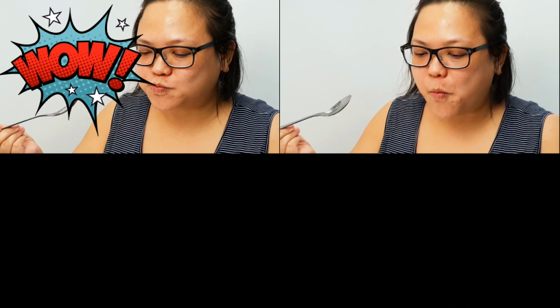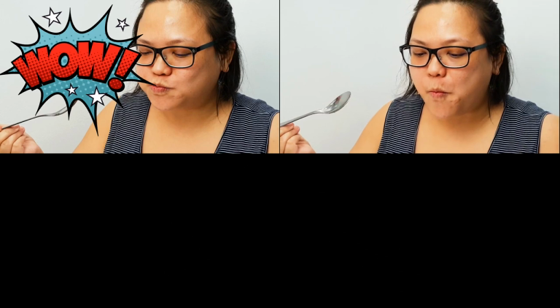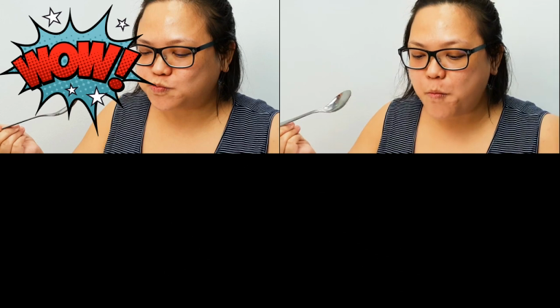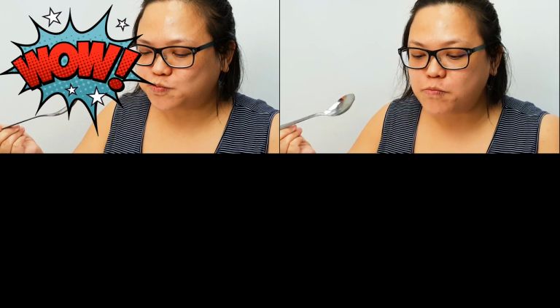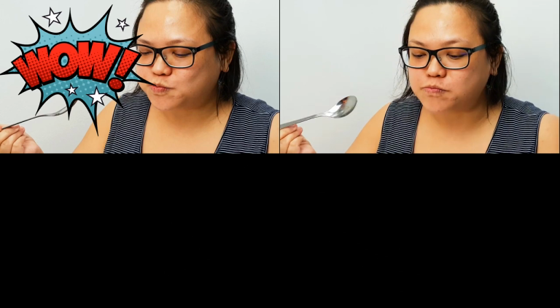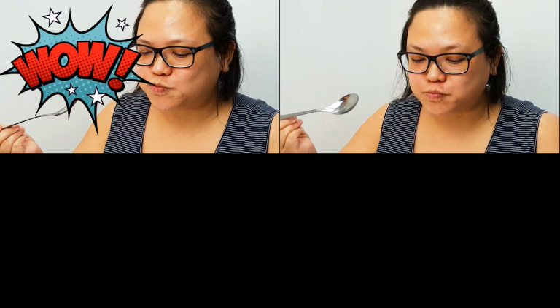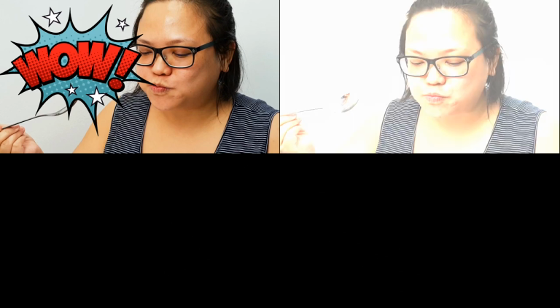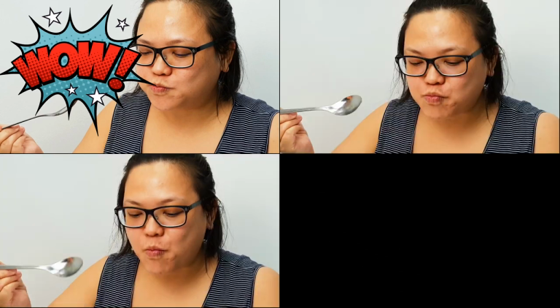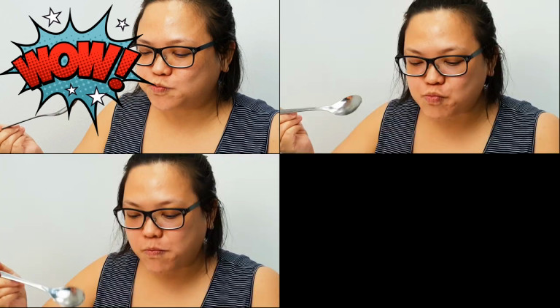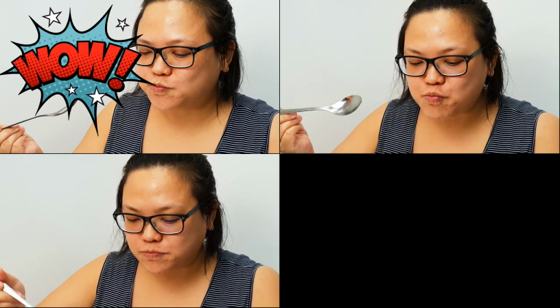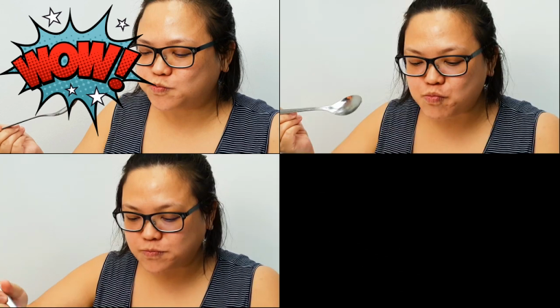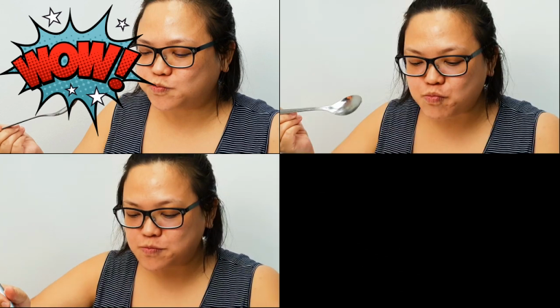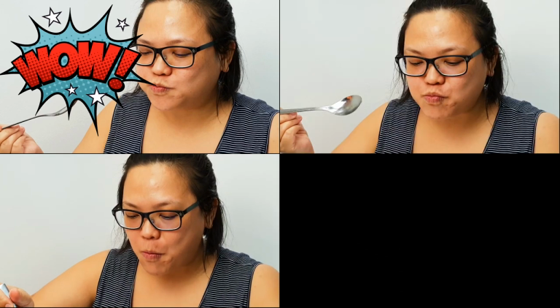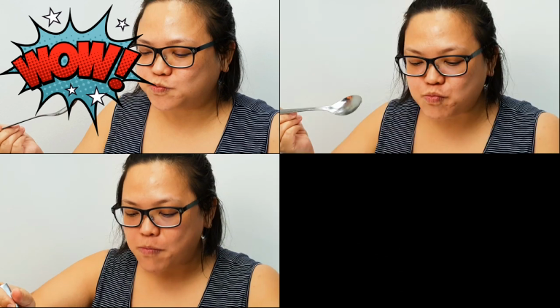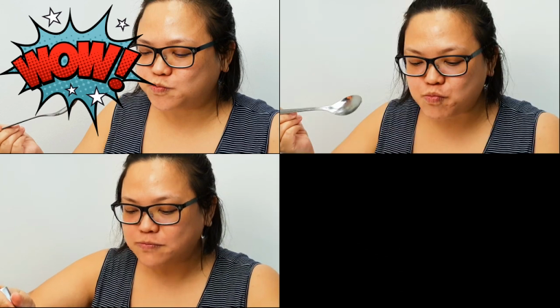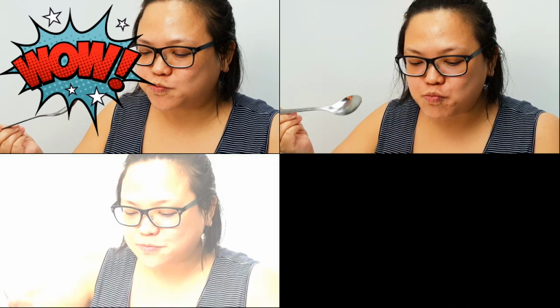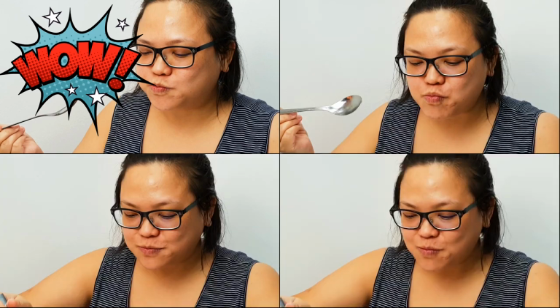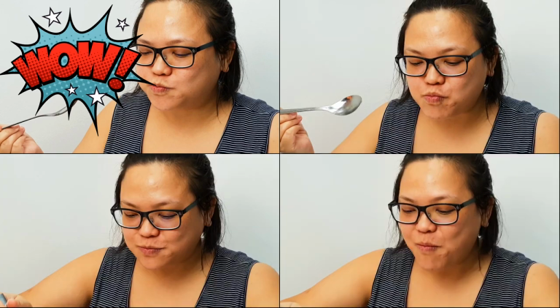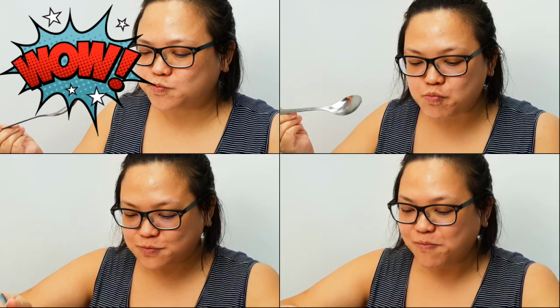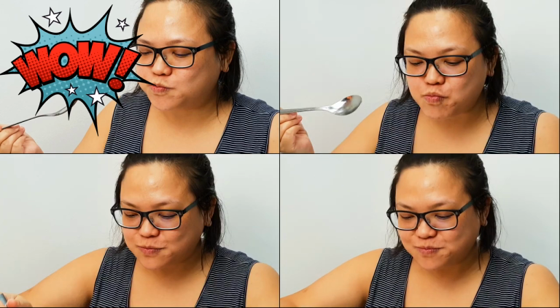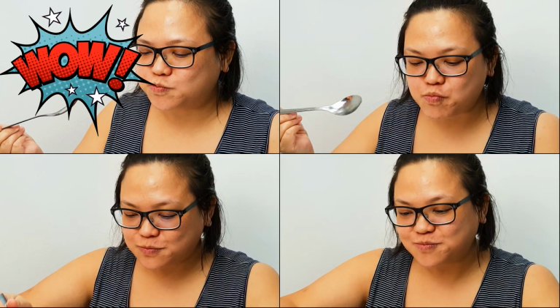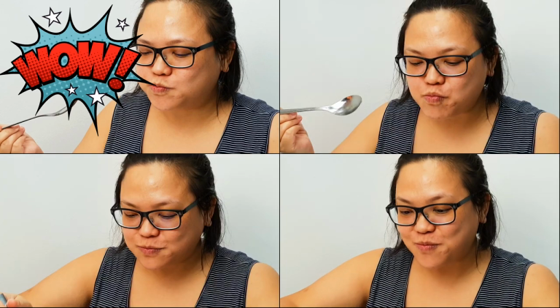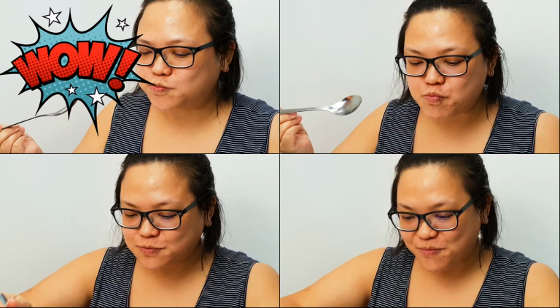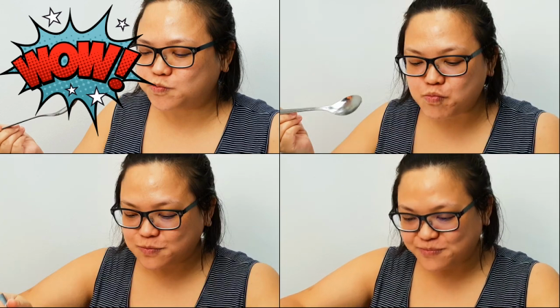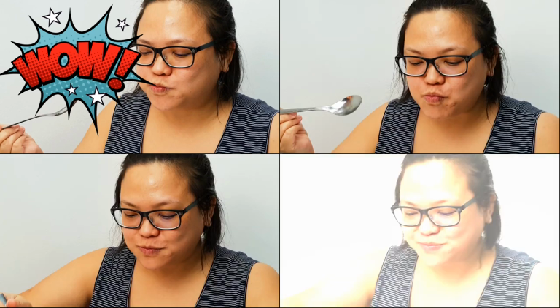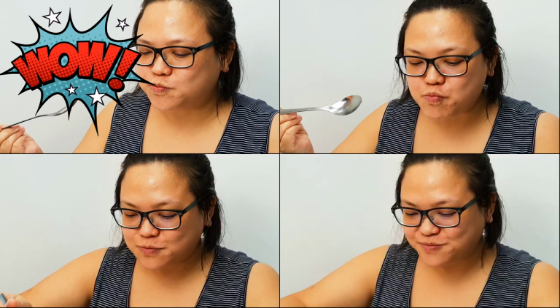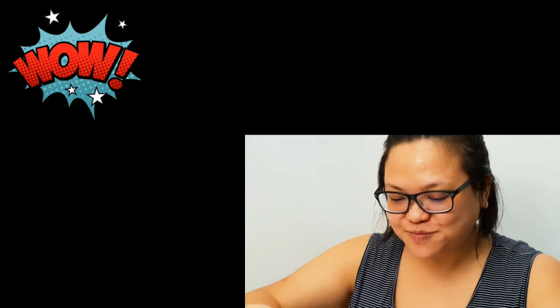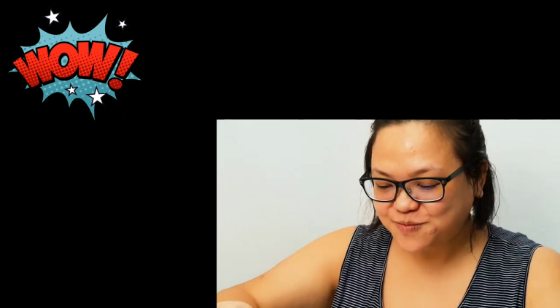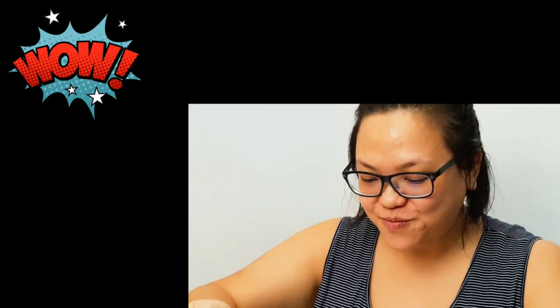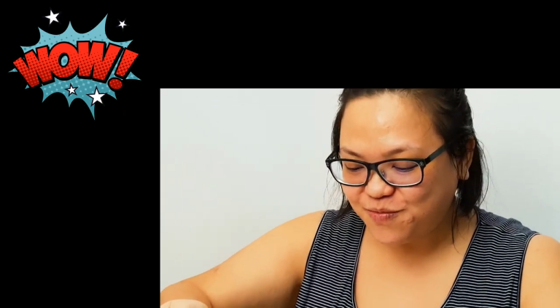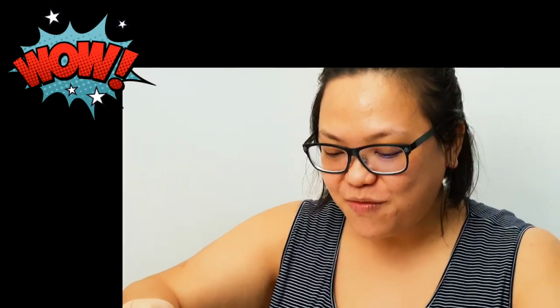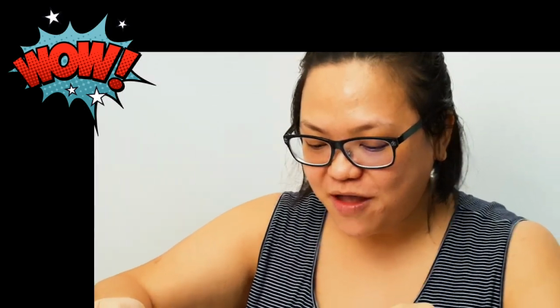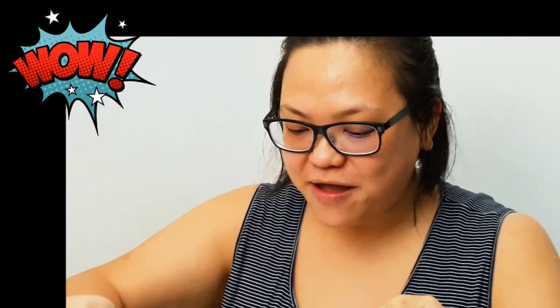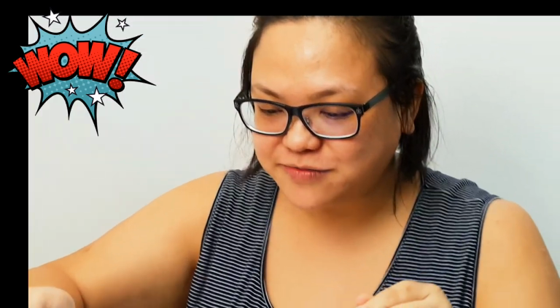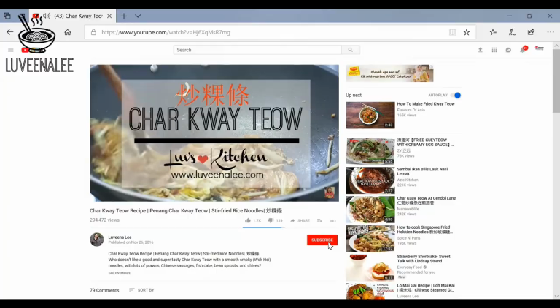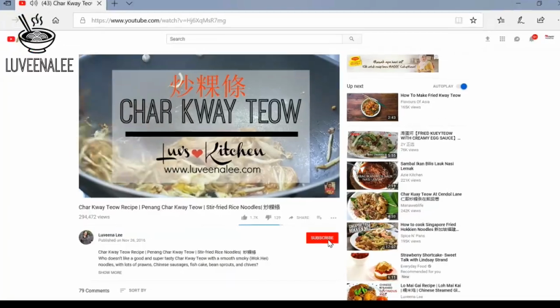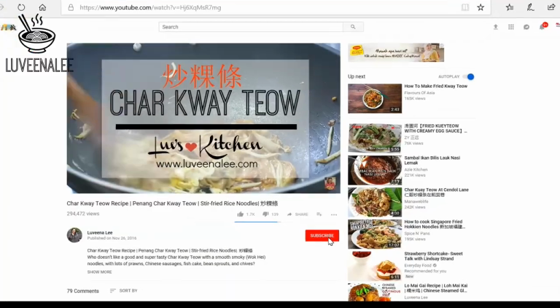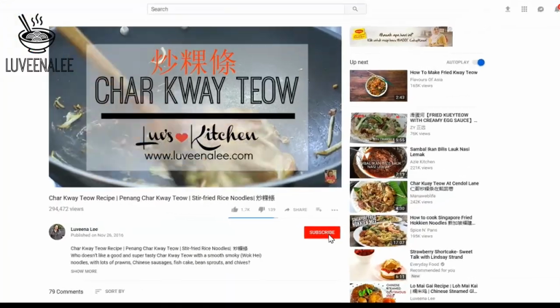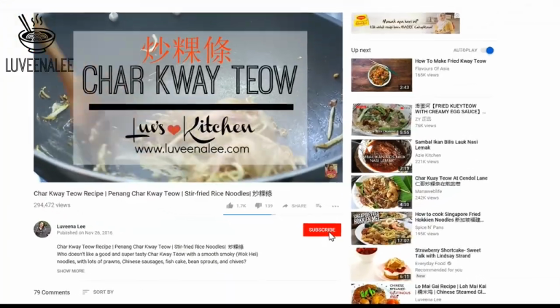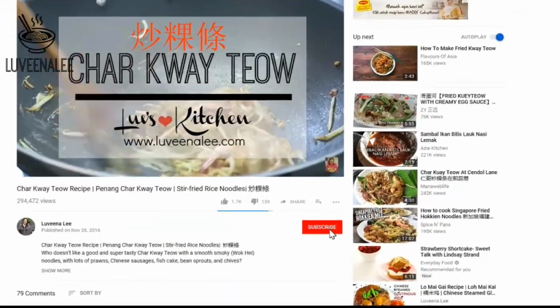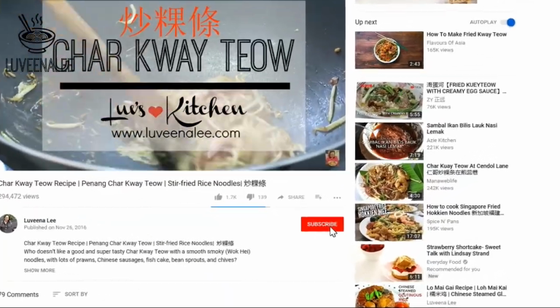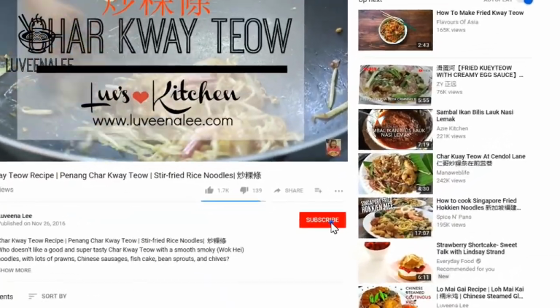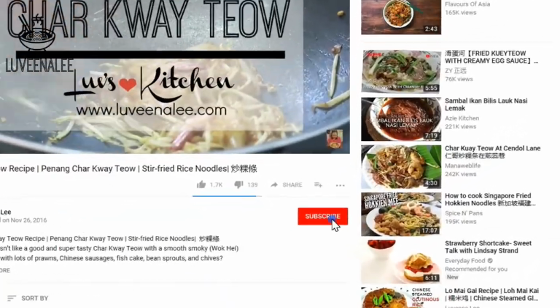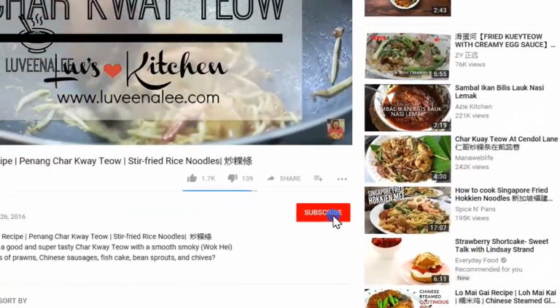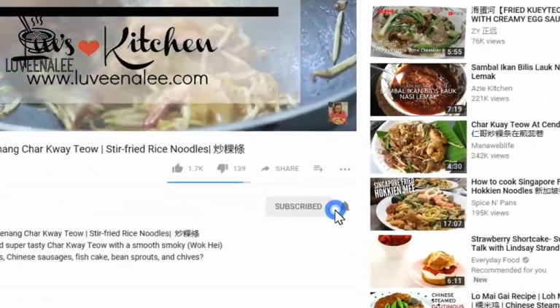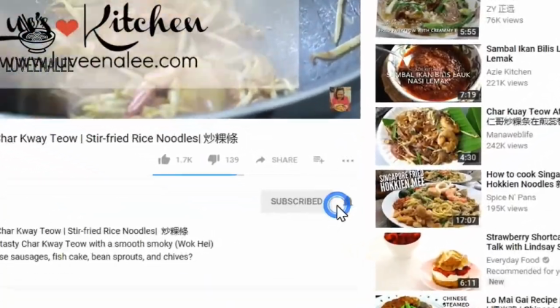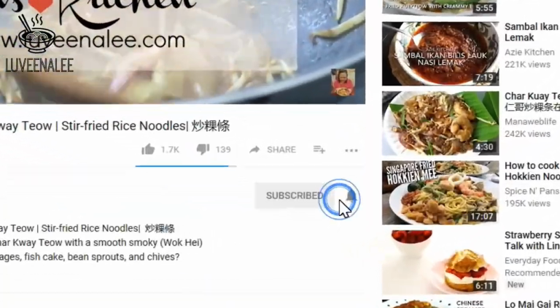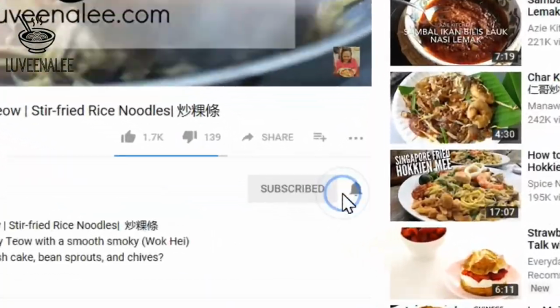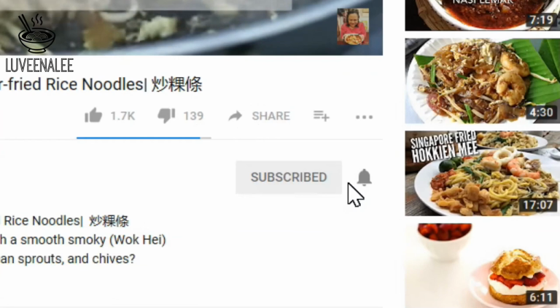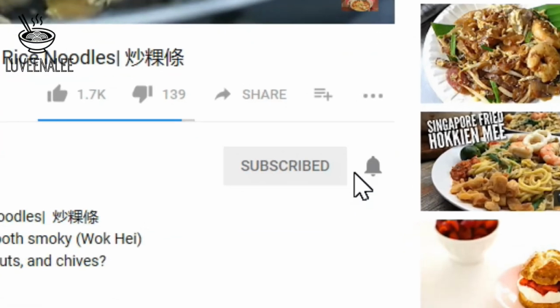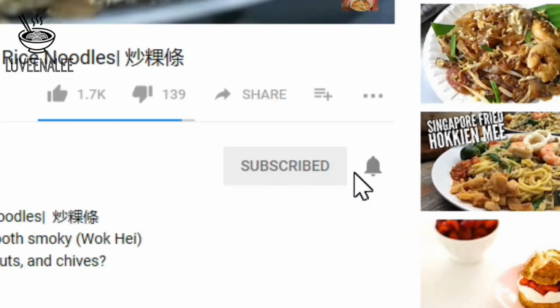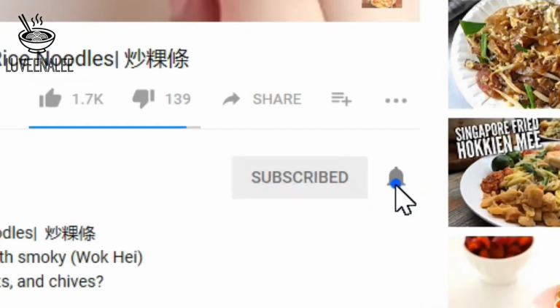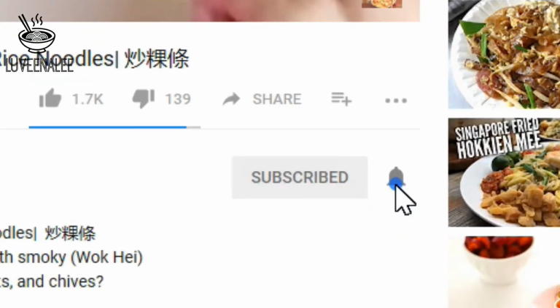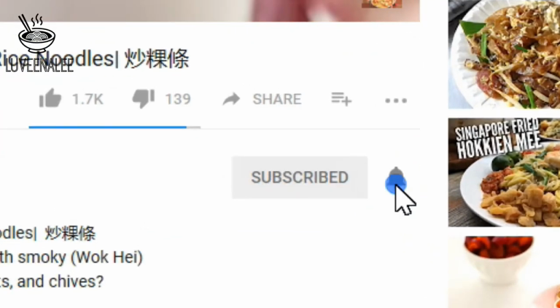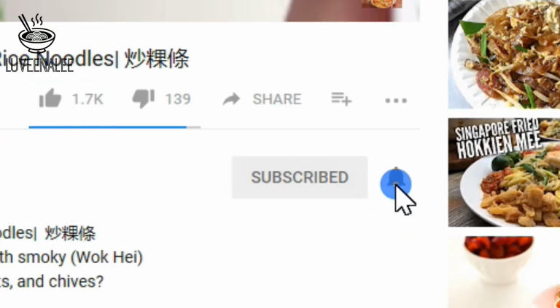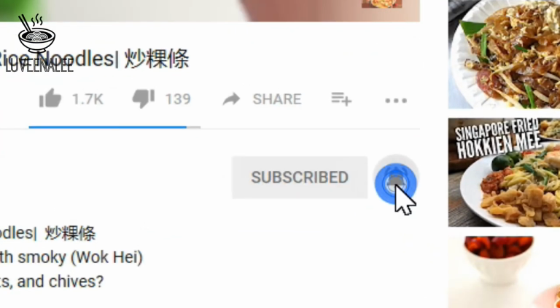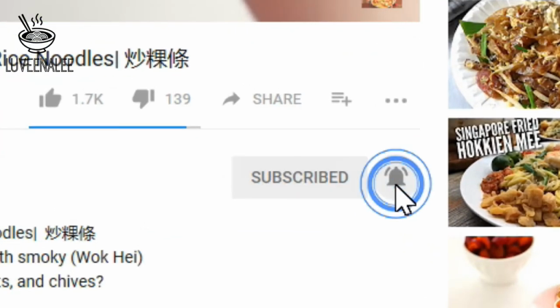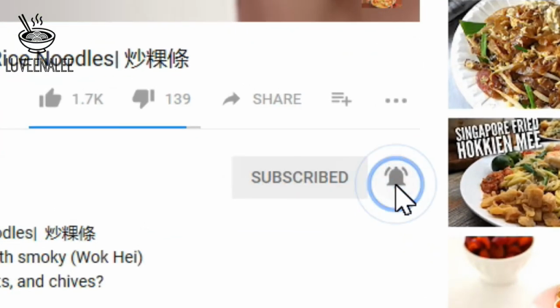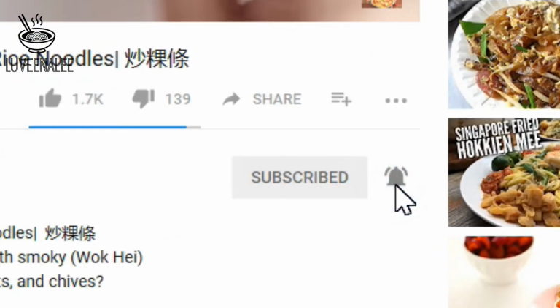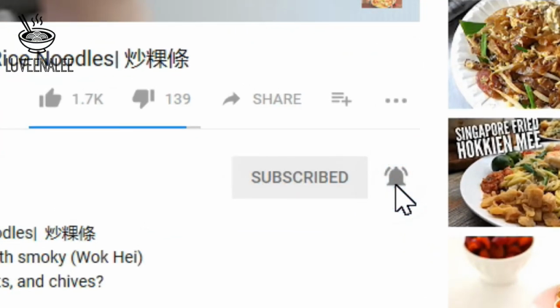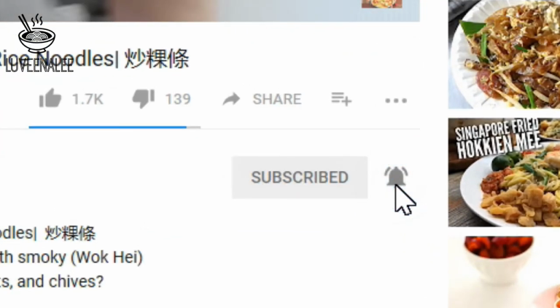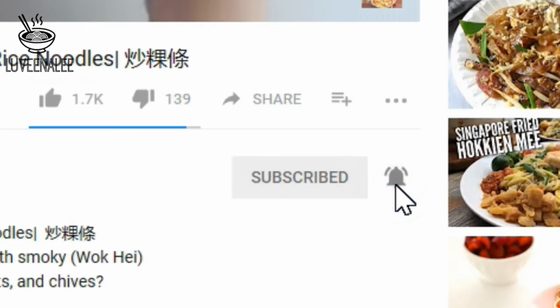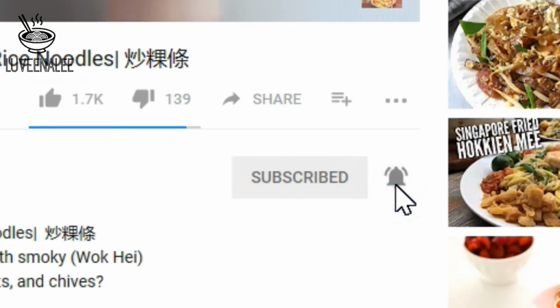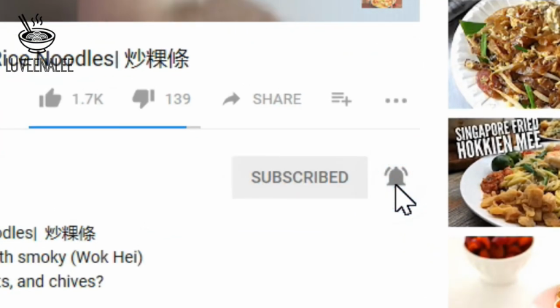If you are new here, consider subscribing and hit that bell button to receive our new notifications.